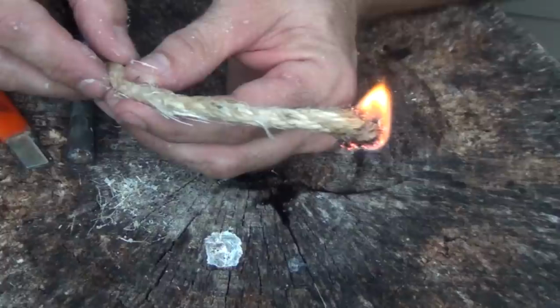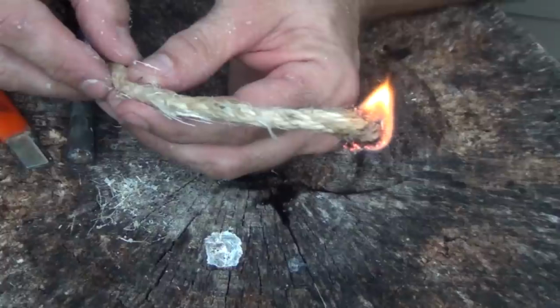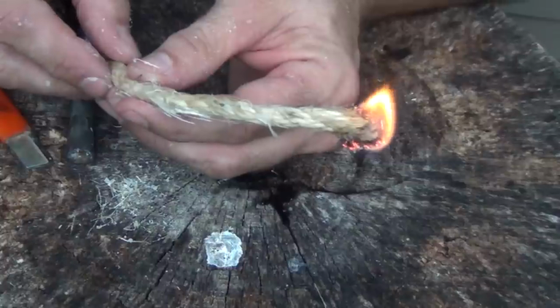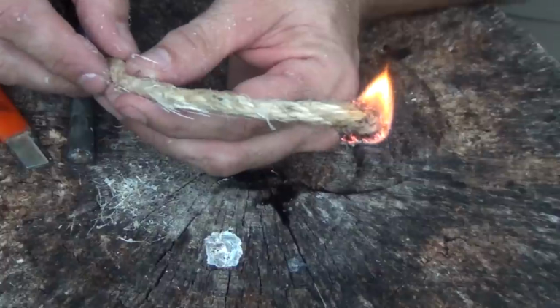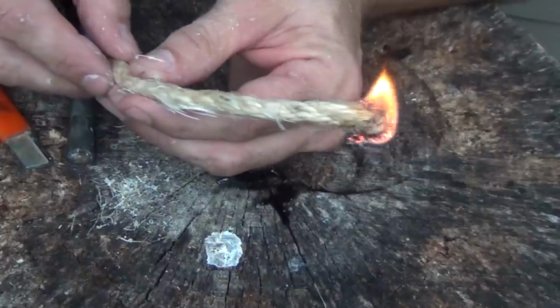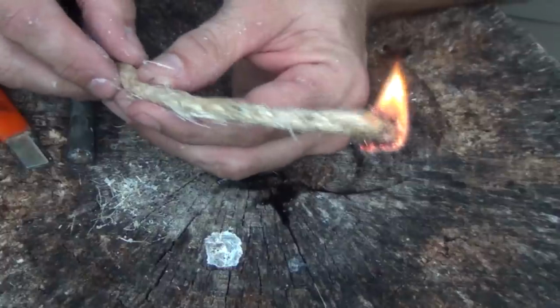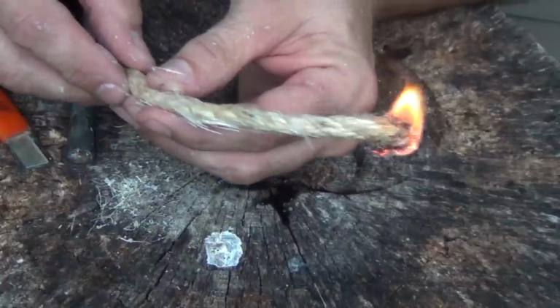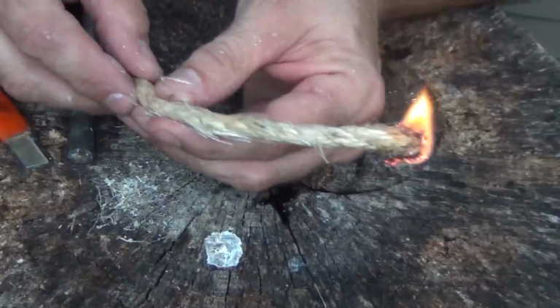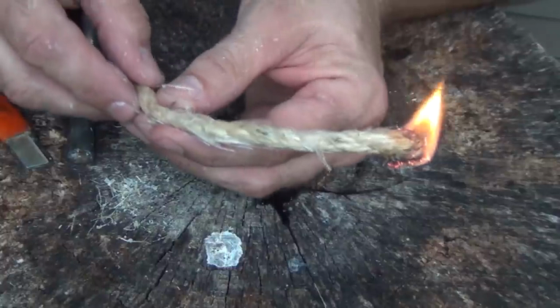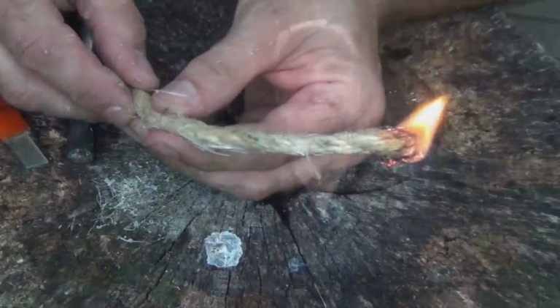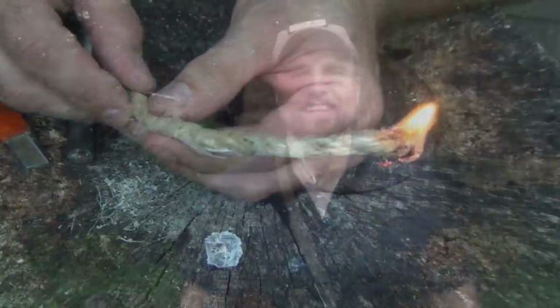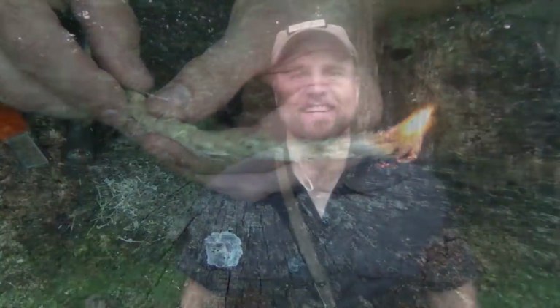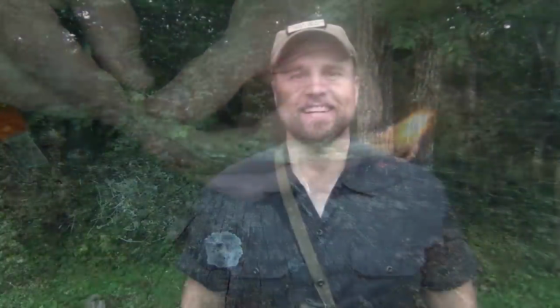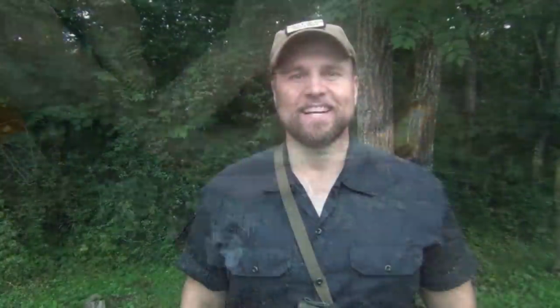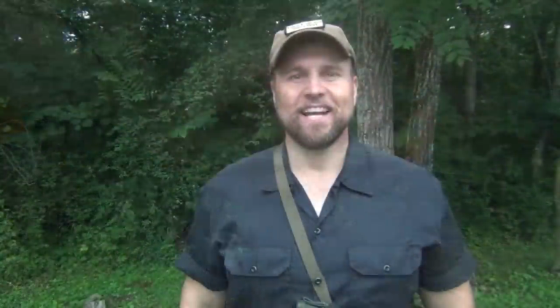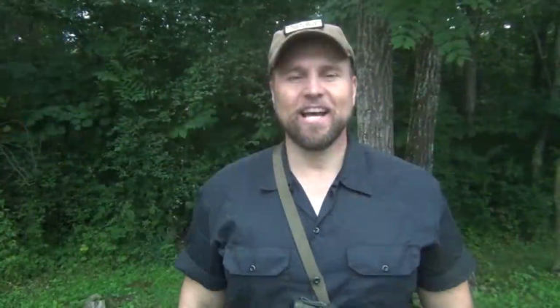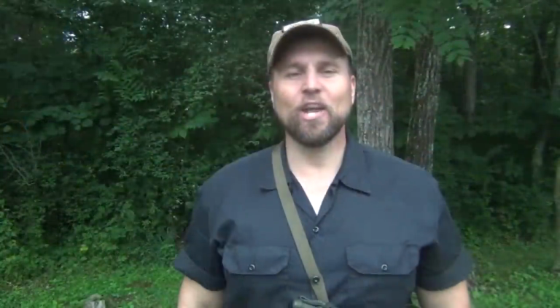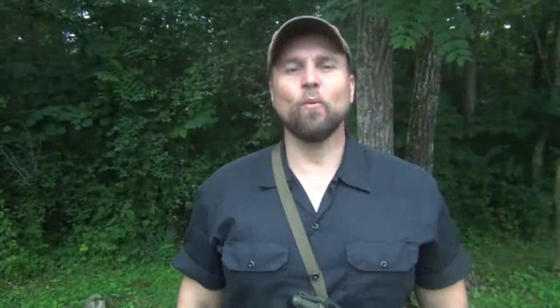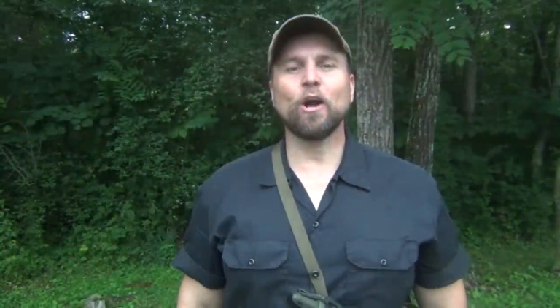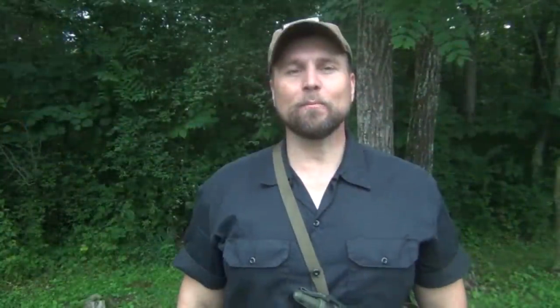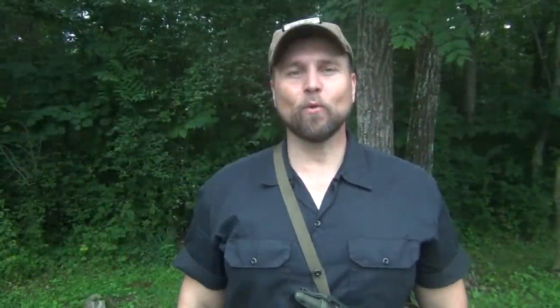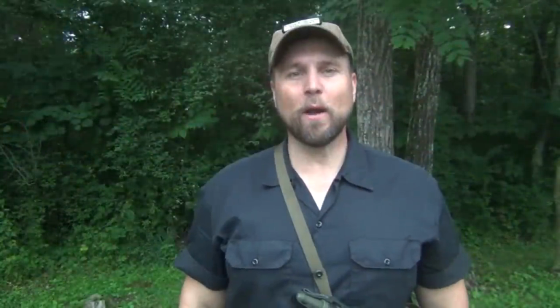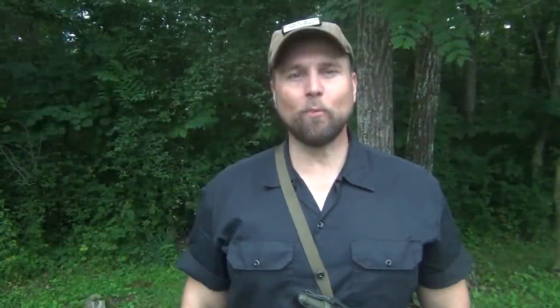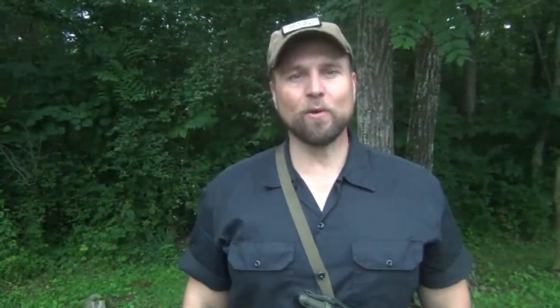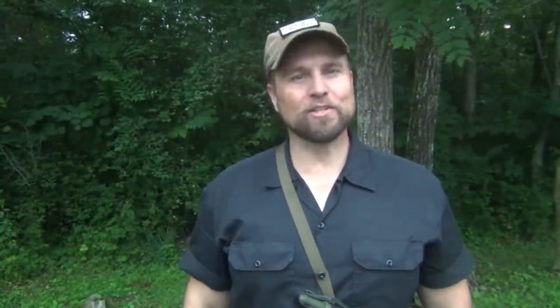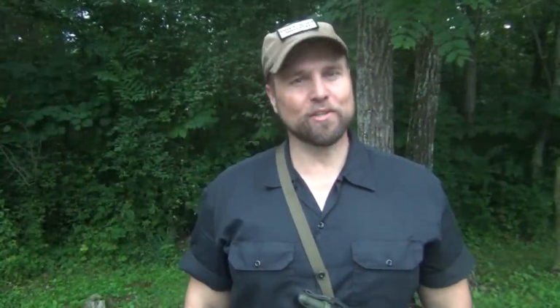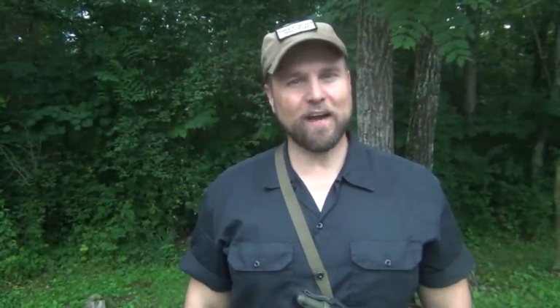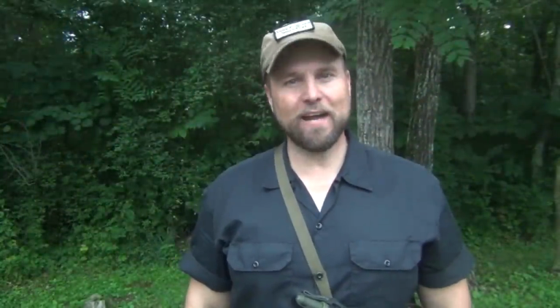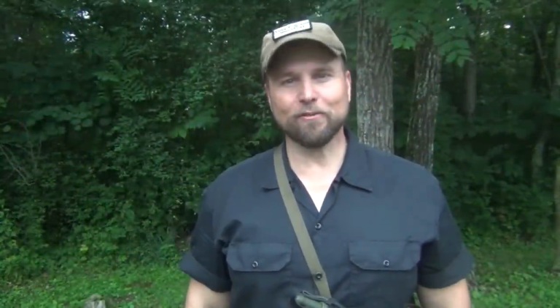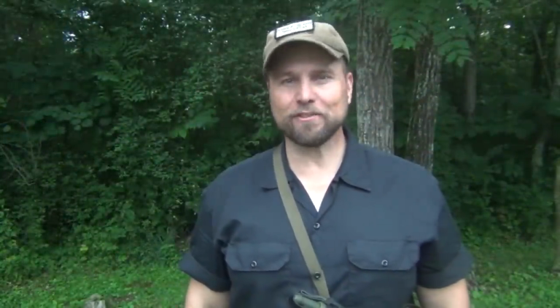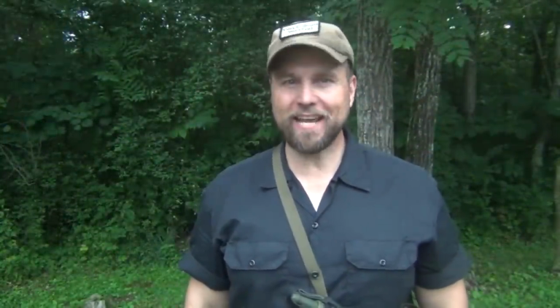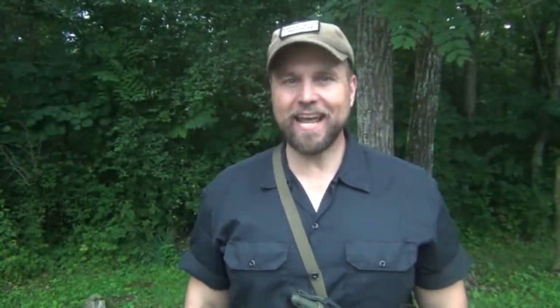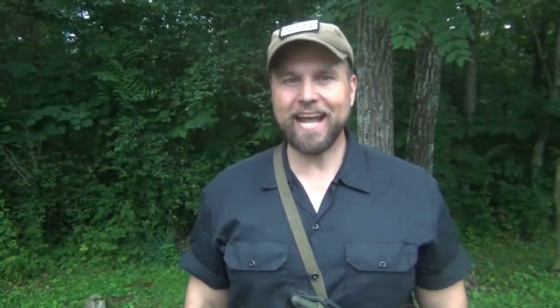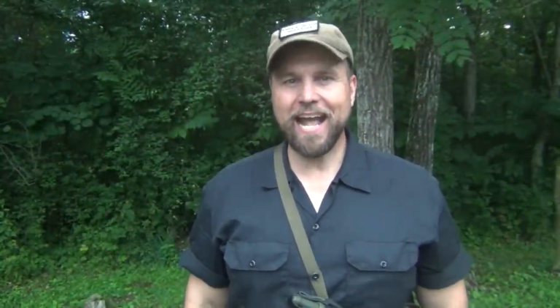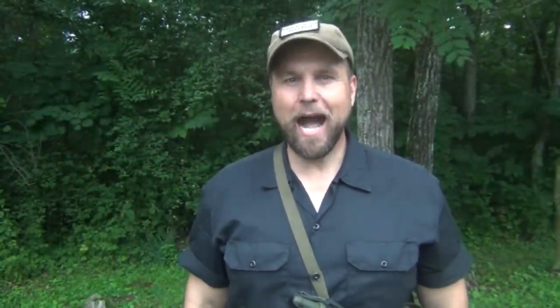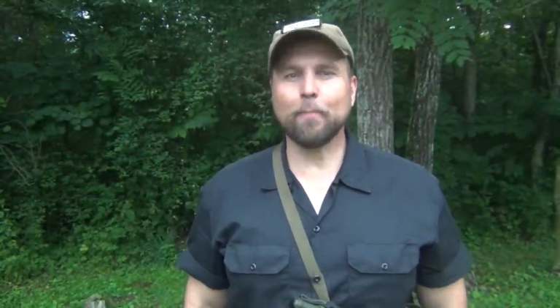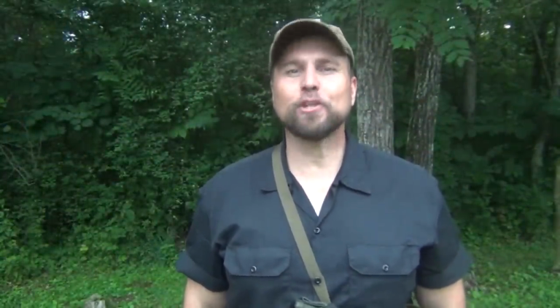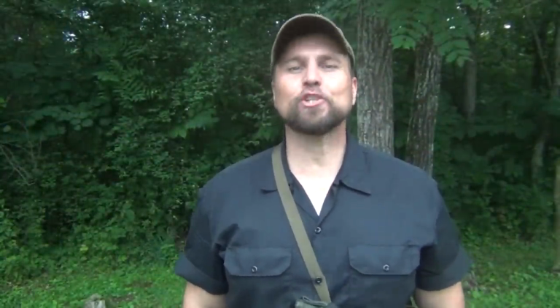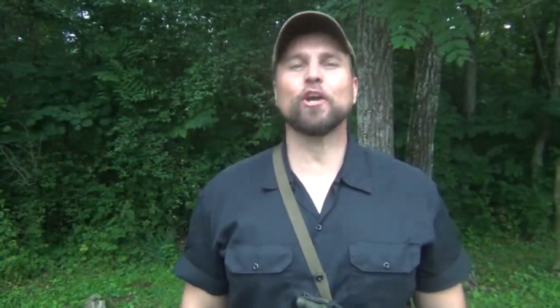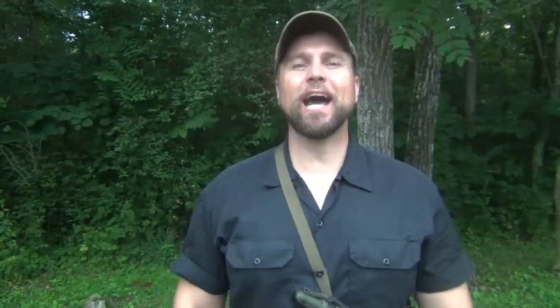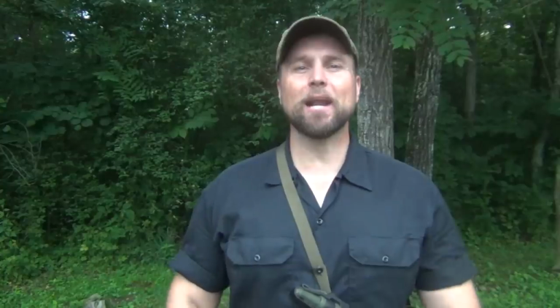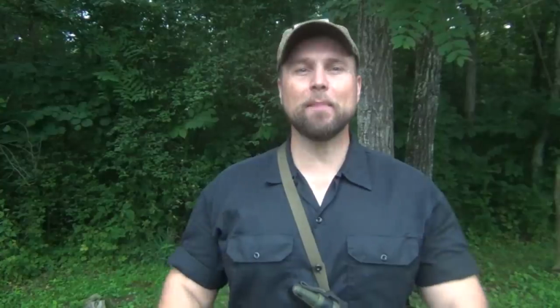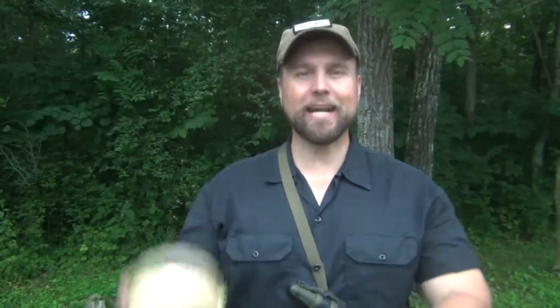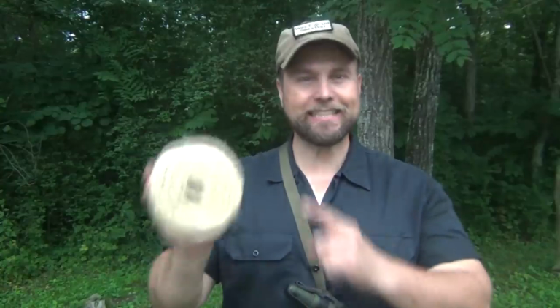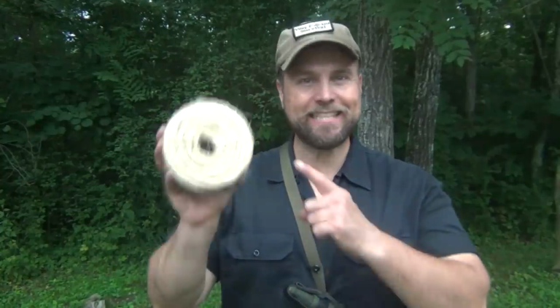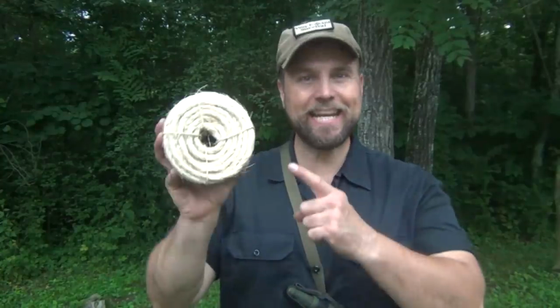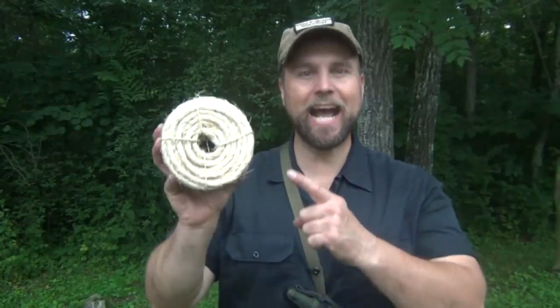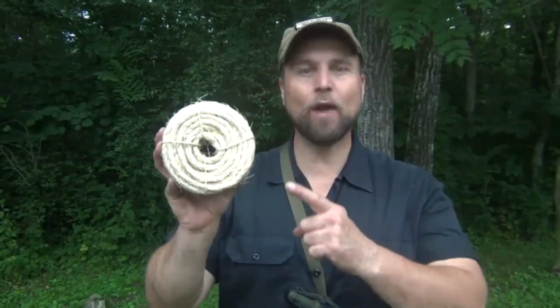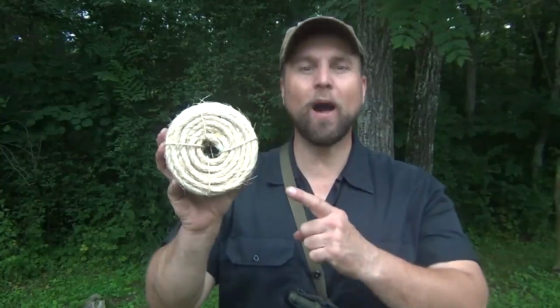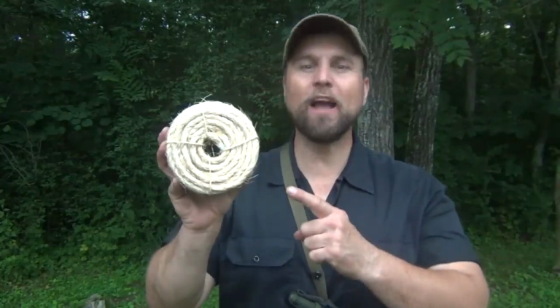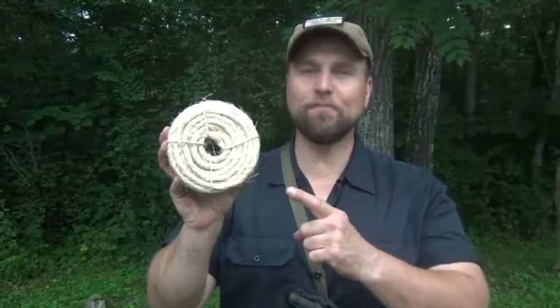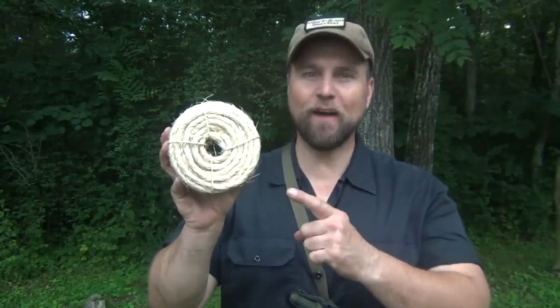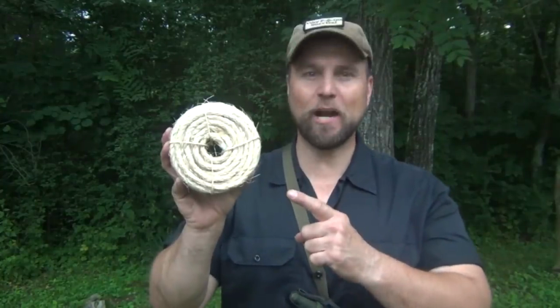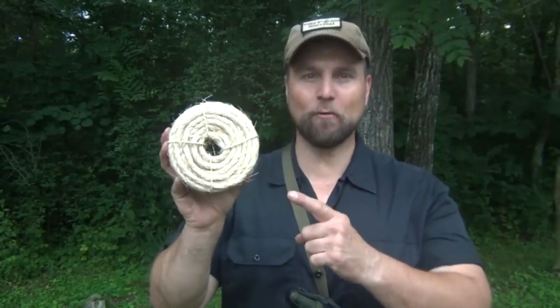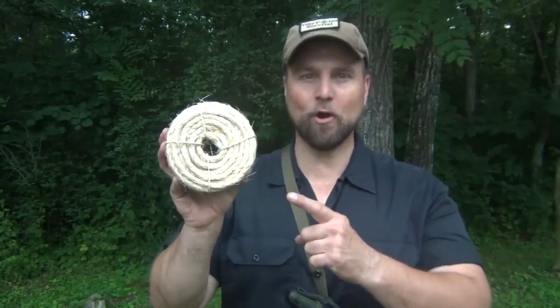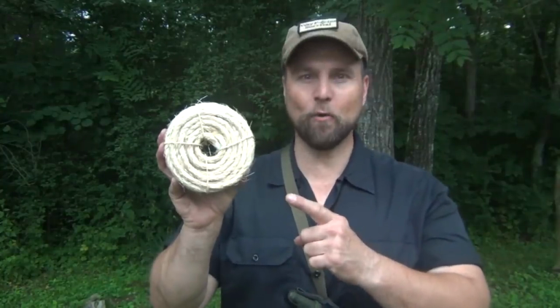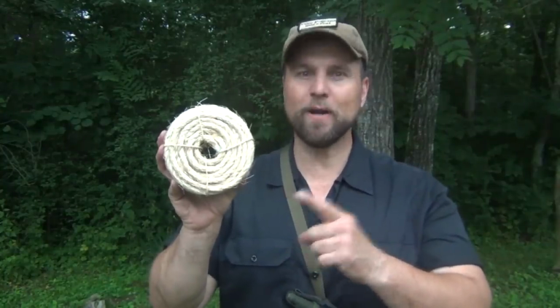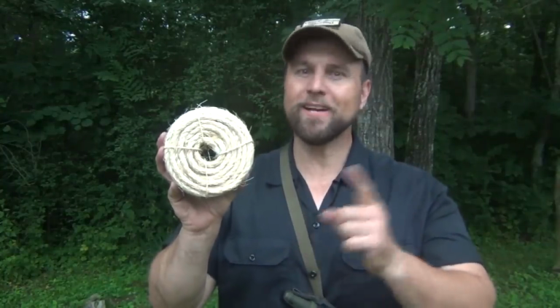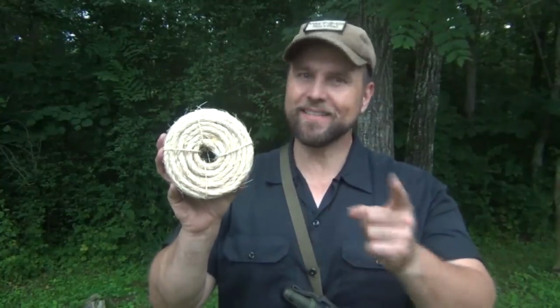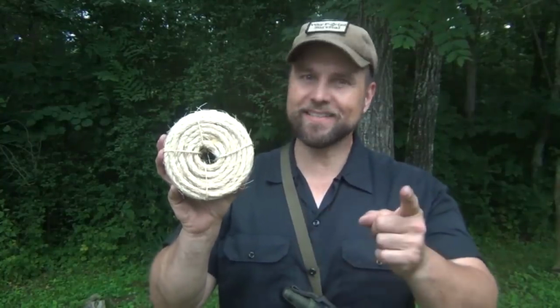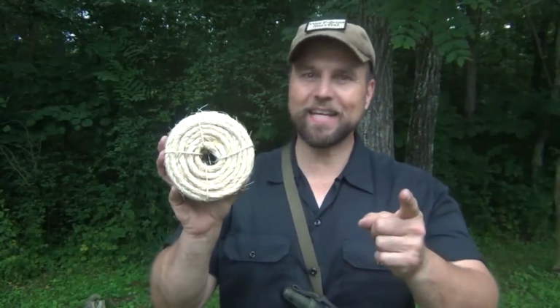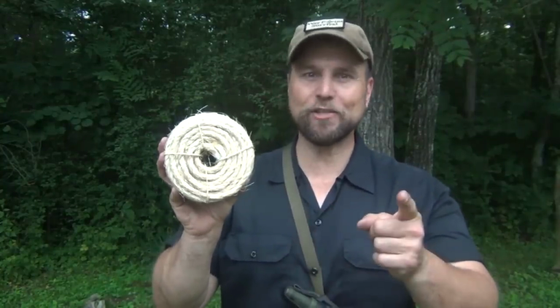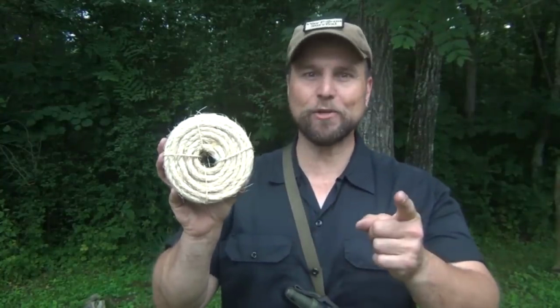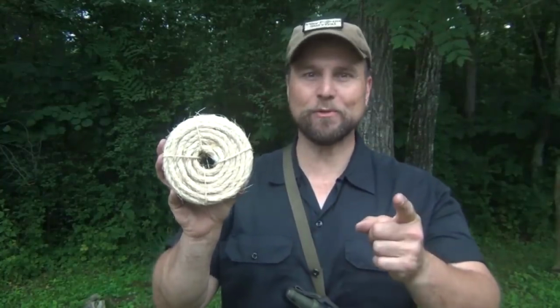And that's what it looks like. Hello, welcome to Waypoint Survival. Today I'm going to show you how to make a DIY fire rope. Stay tuned.